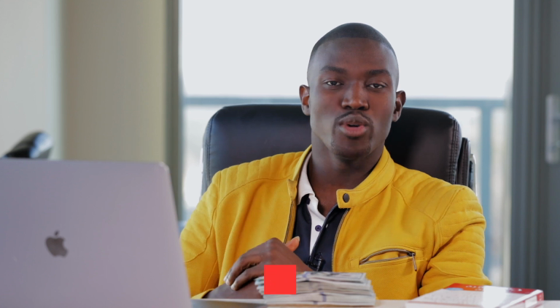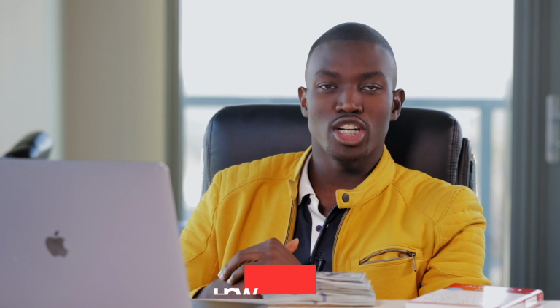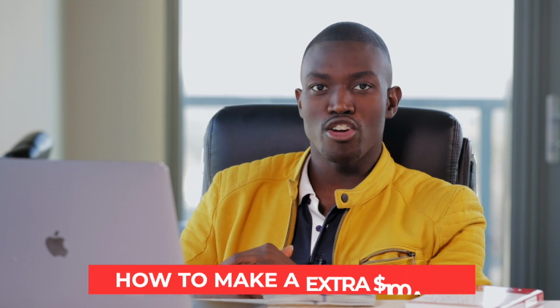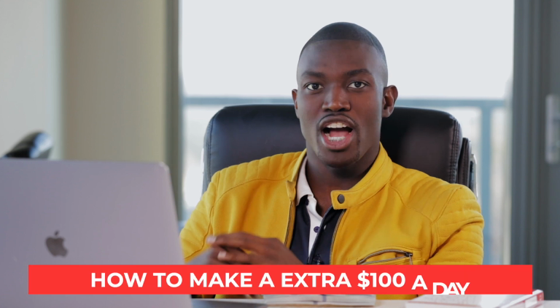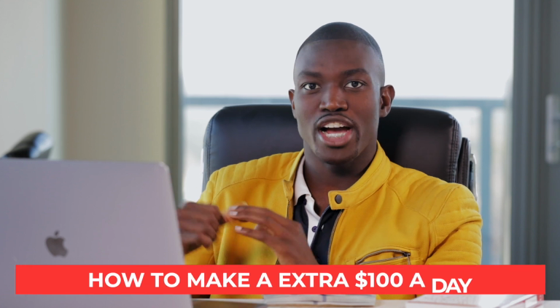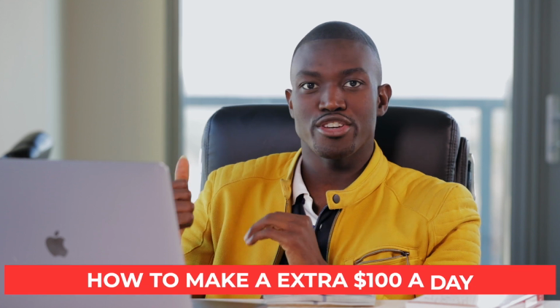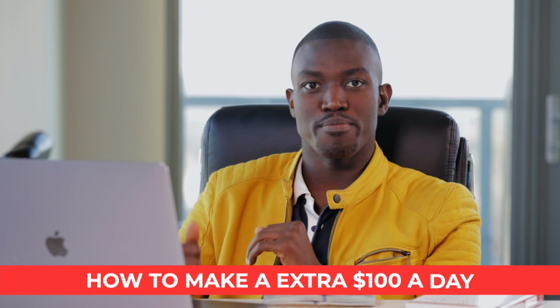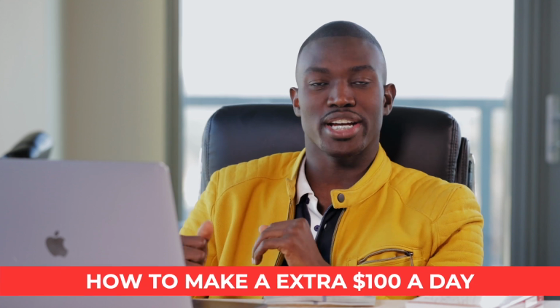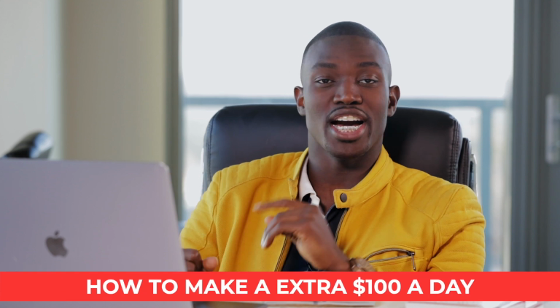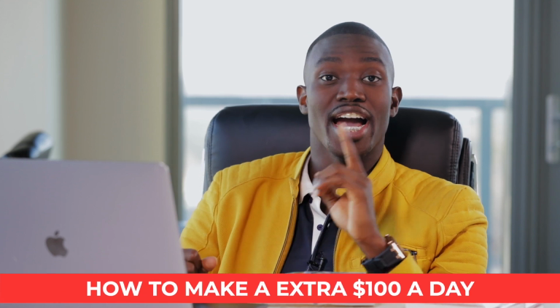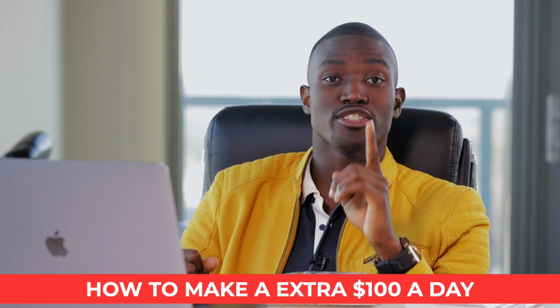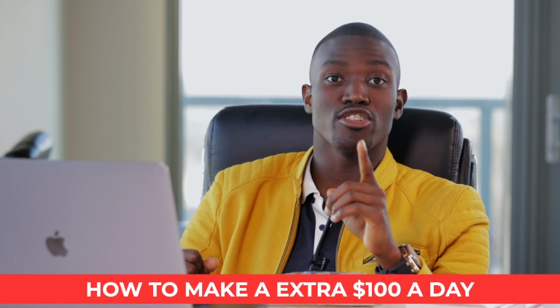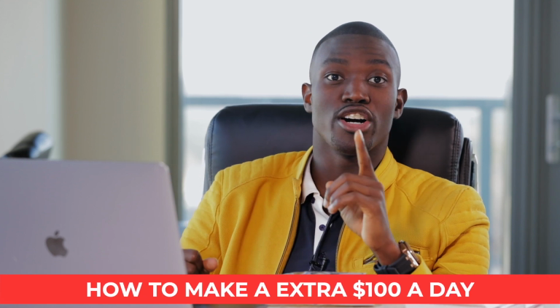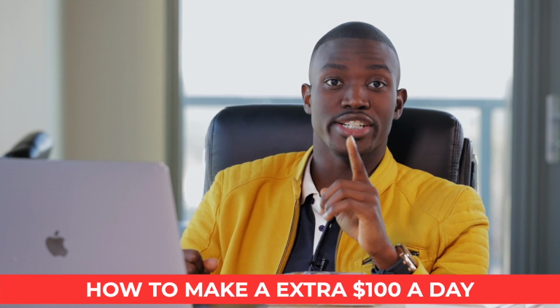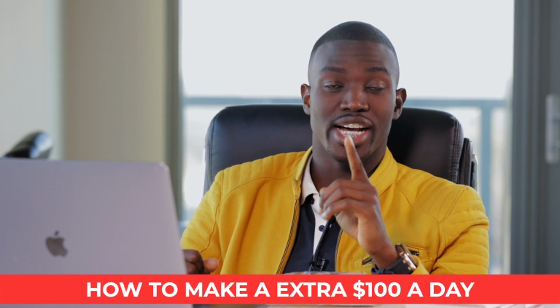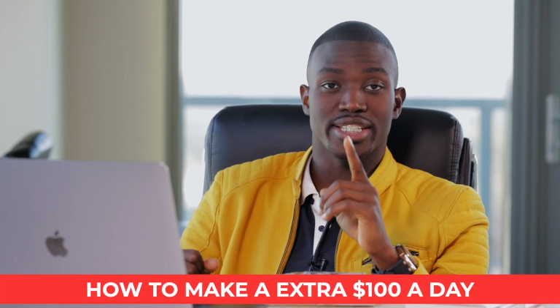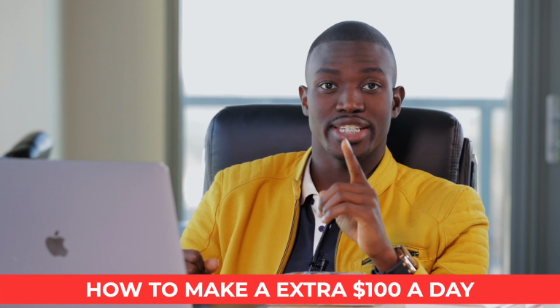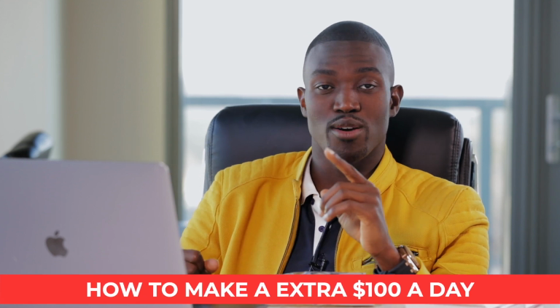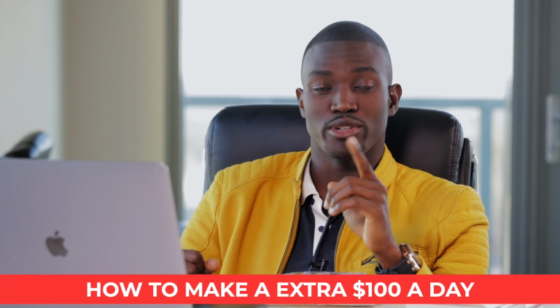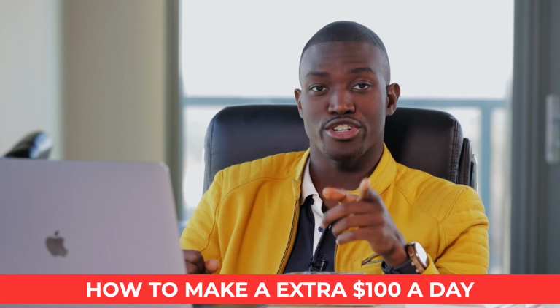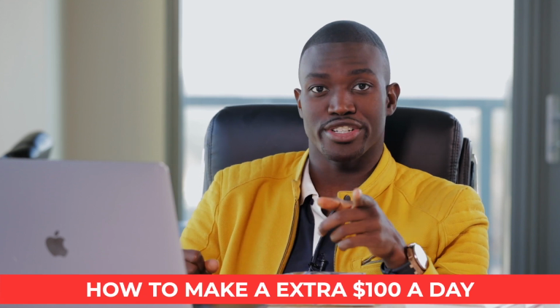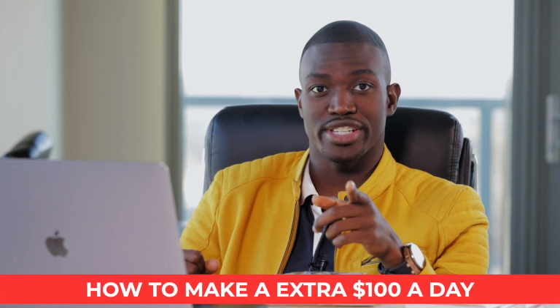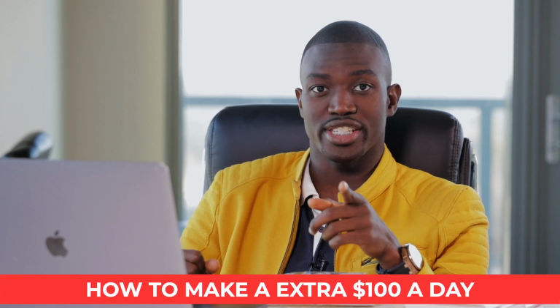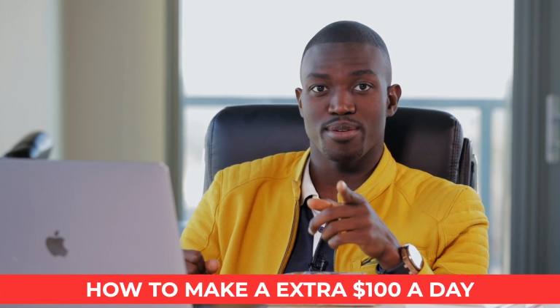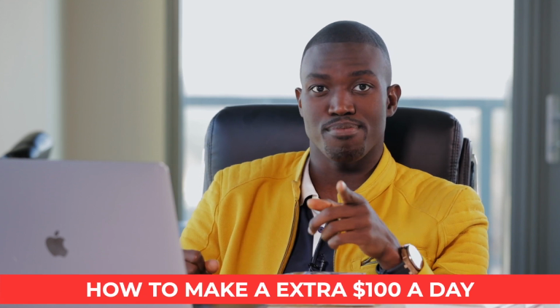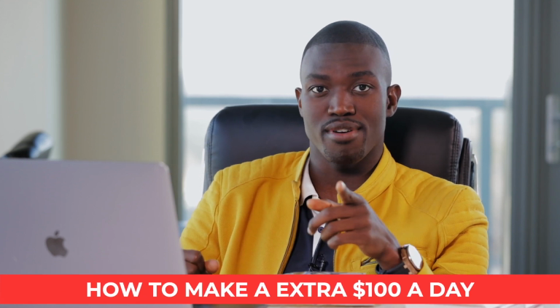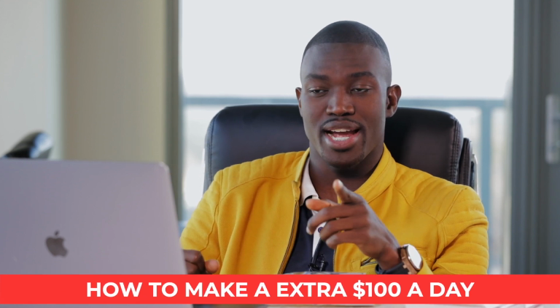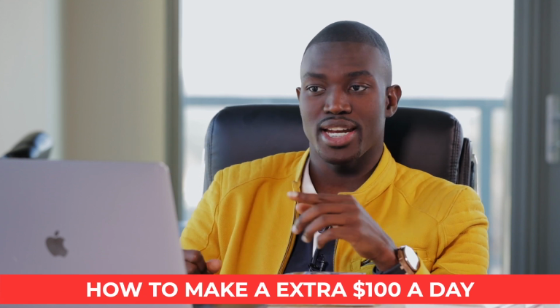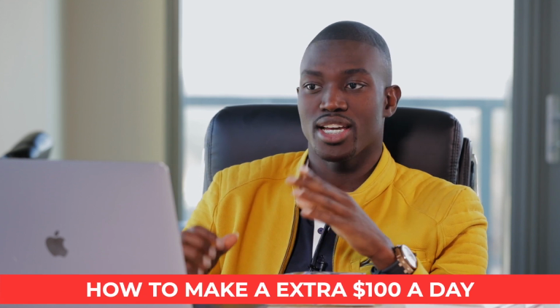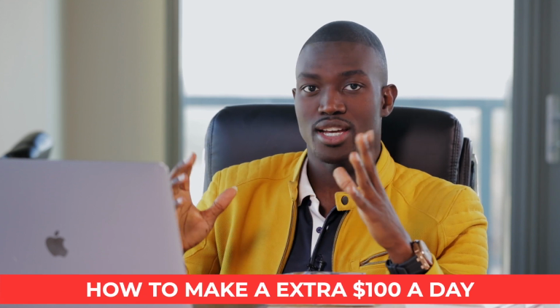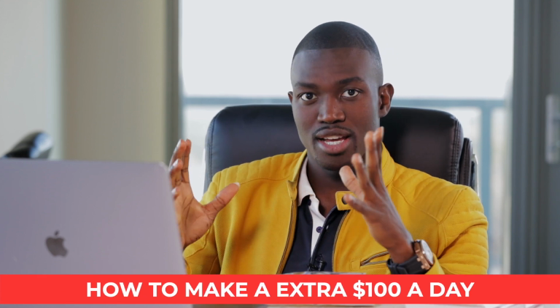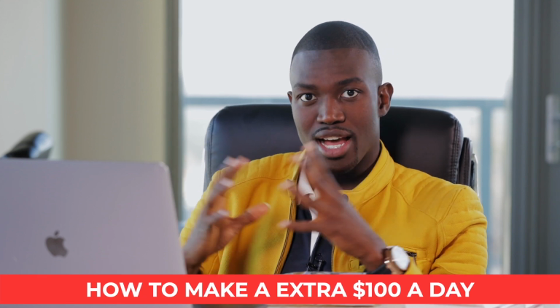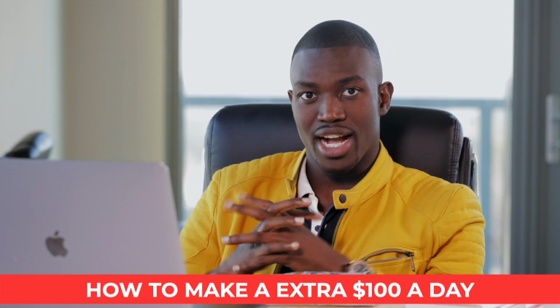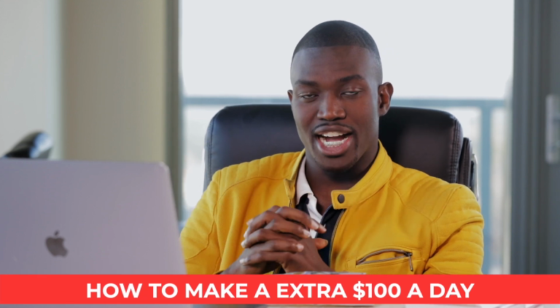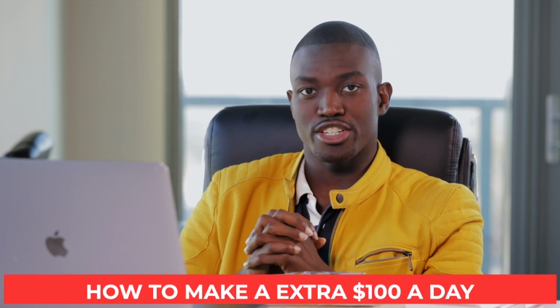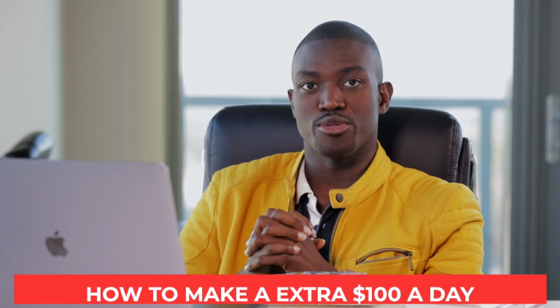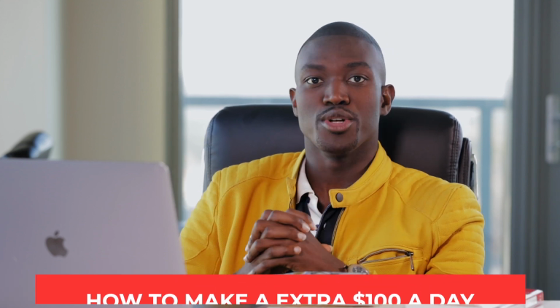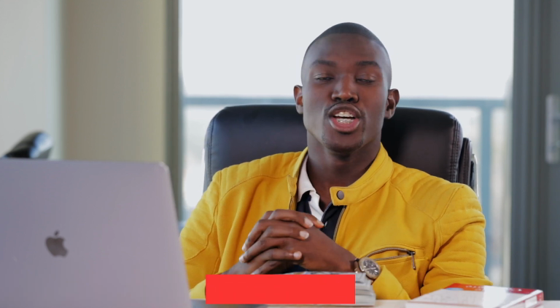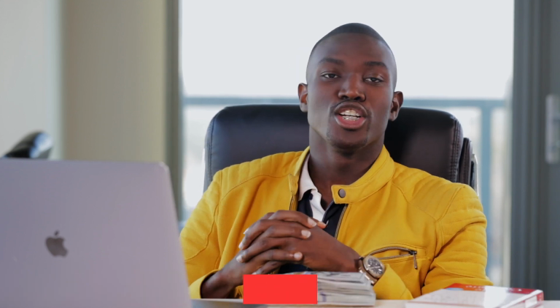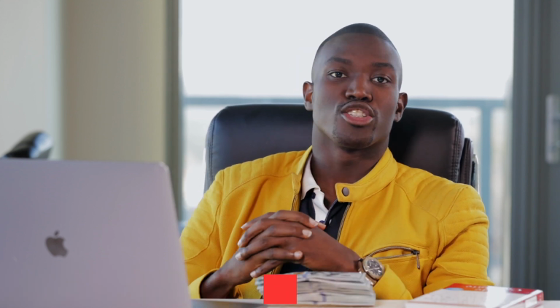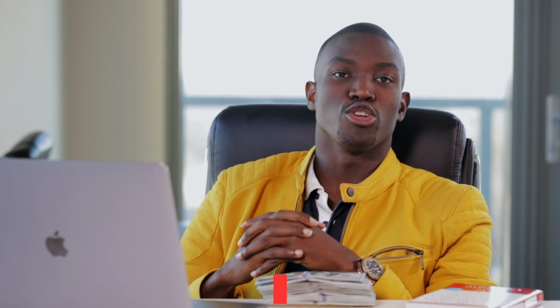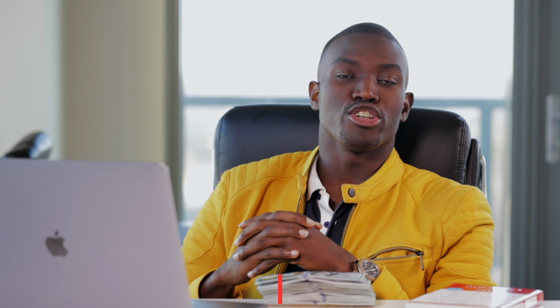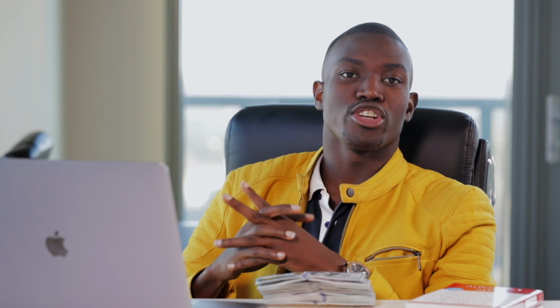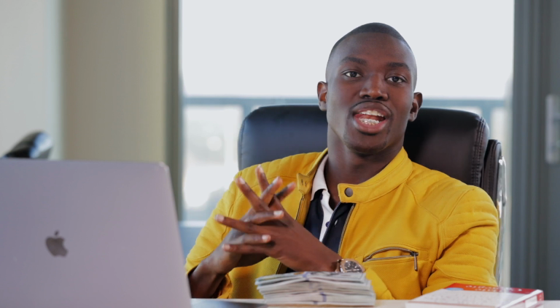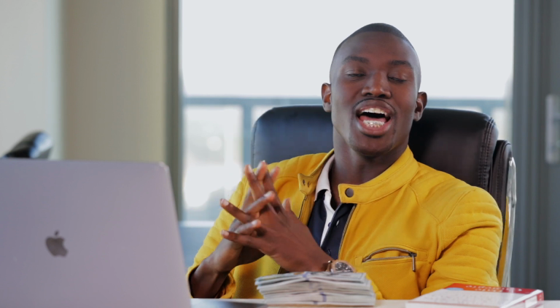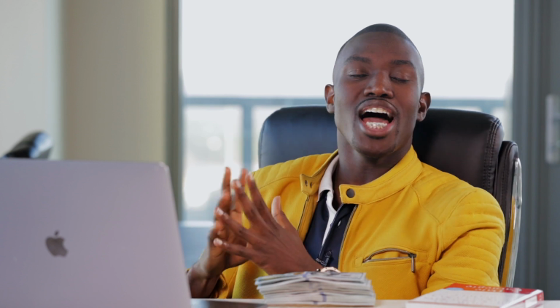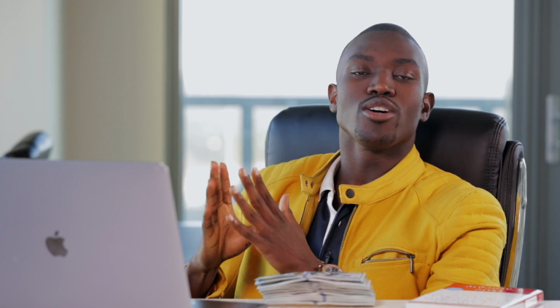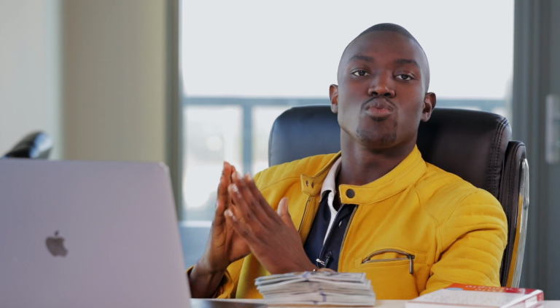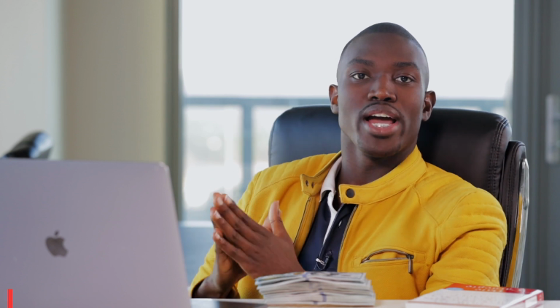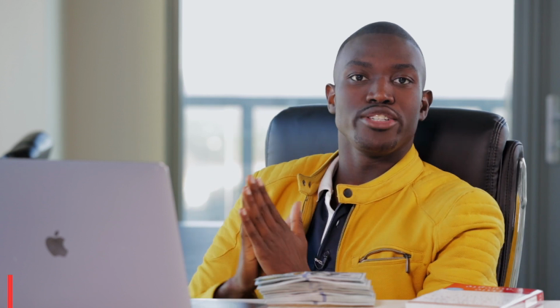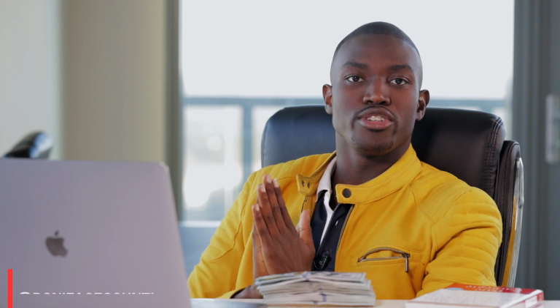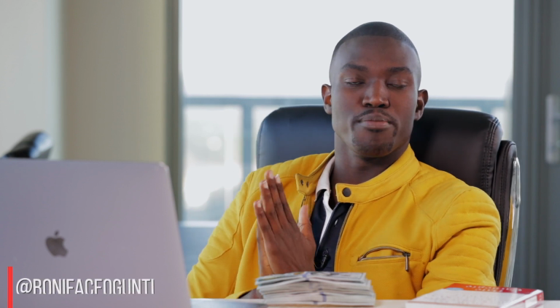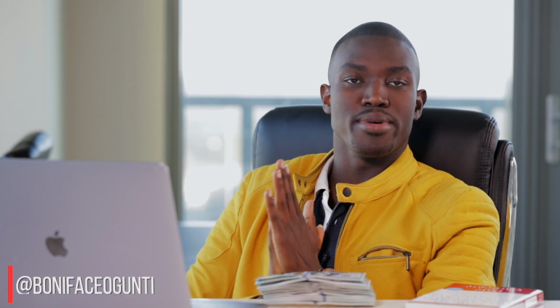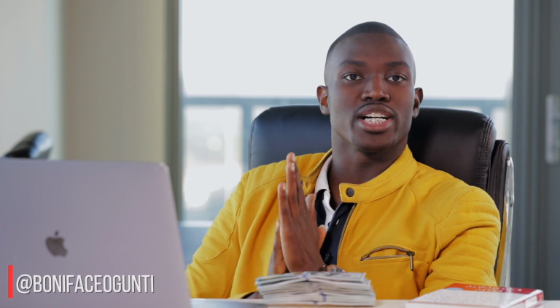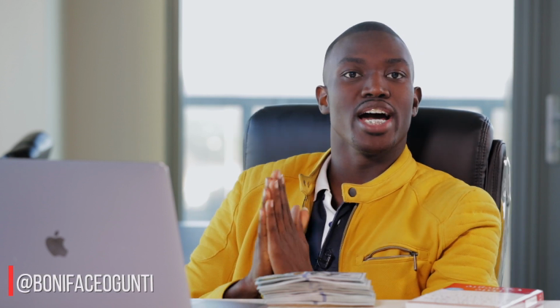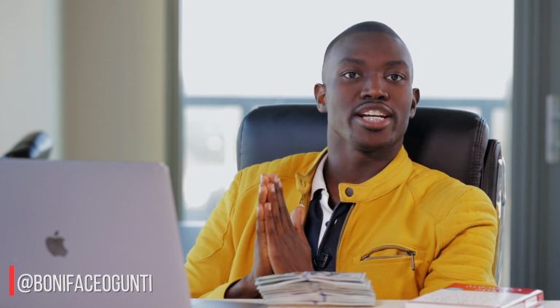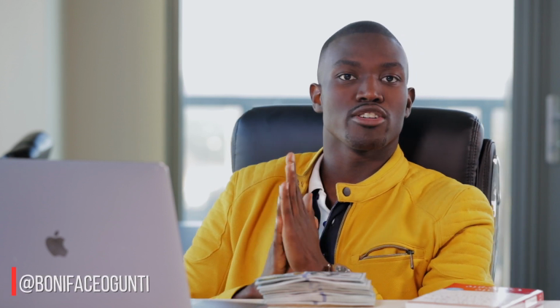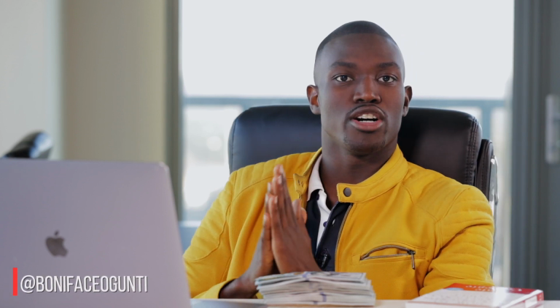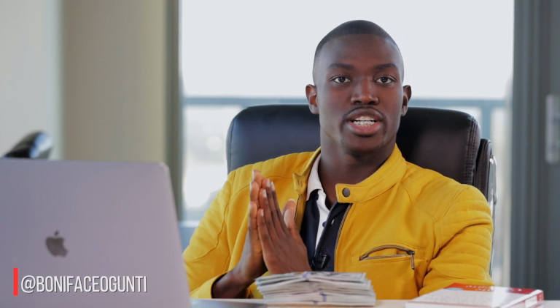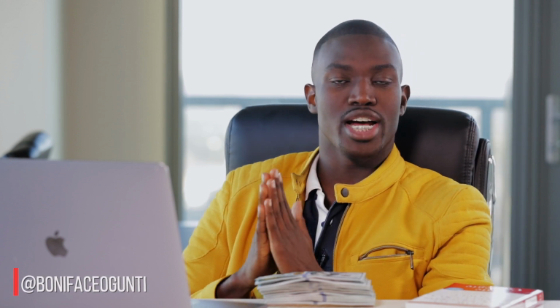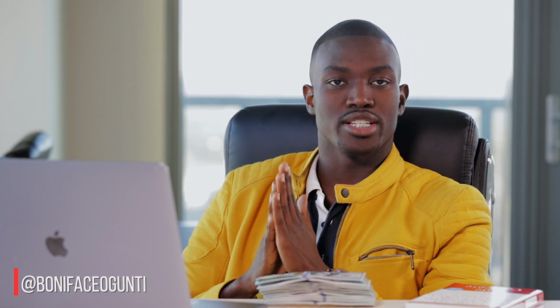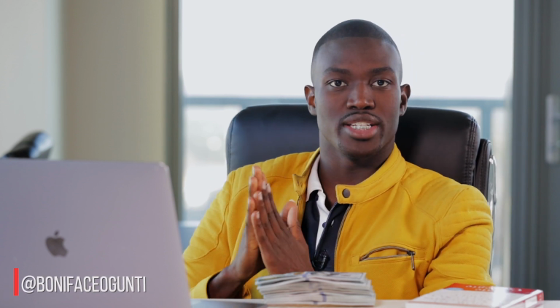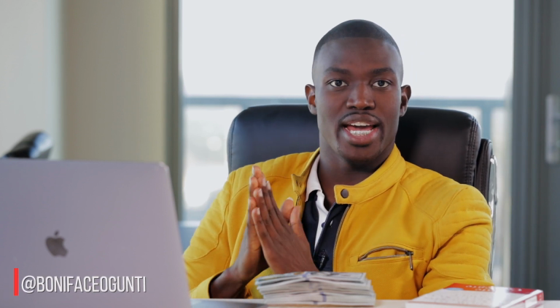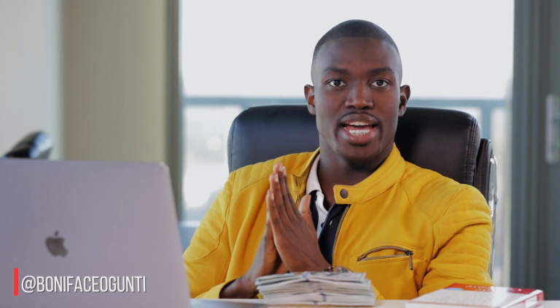You want to learn how you can make an extra $100 a day with your existing brand? There are a lot of ways you can make an extra $100 a day.